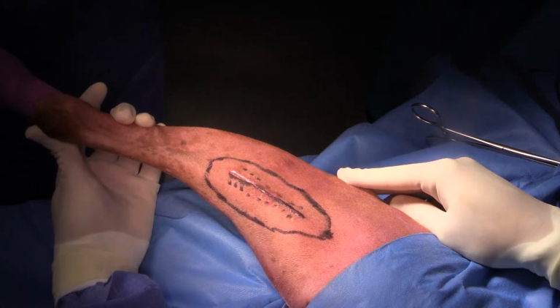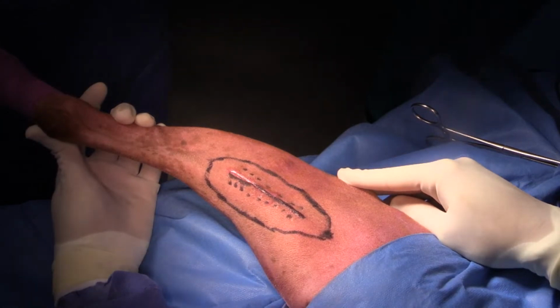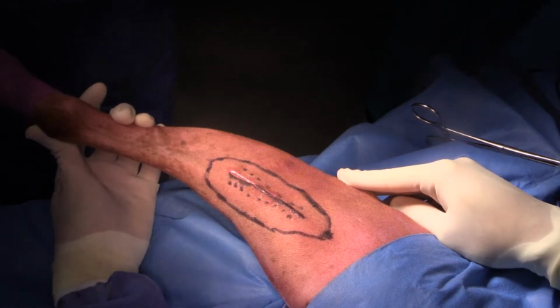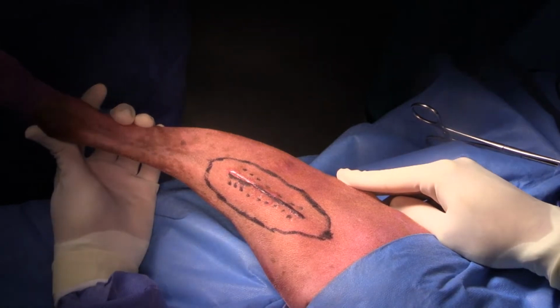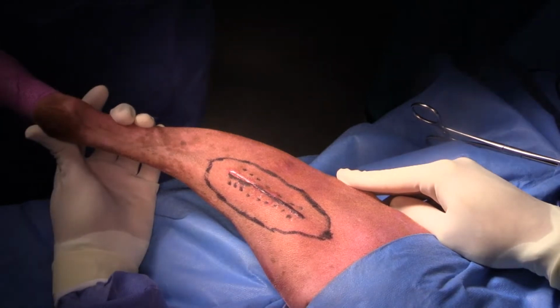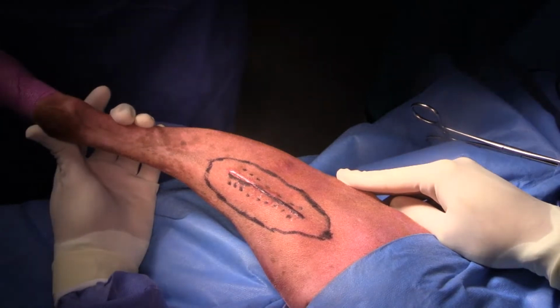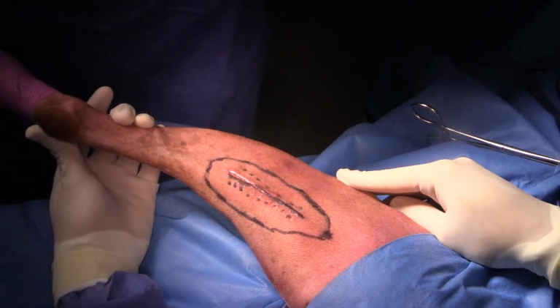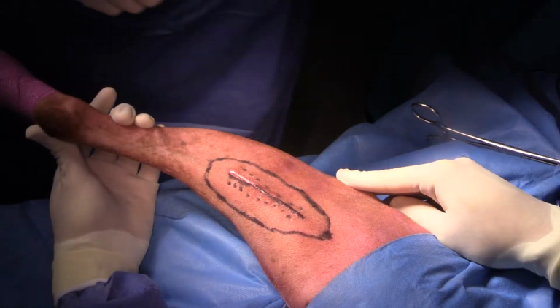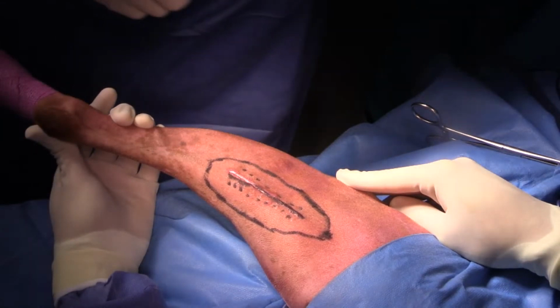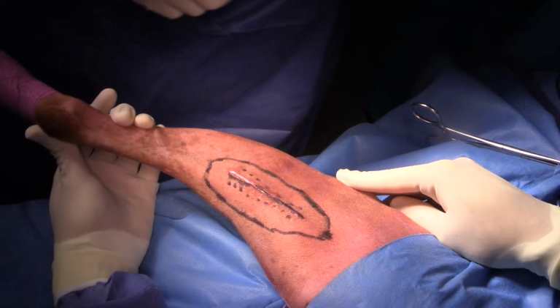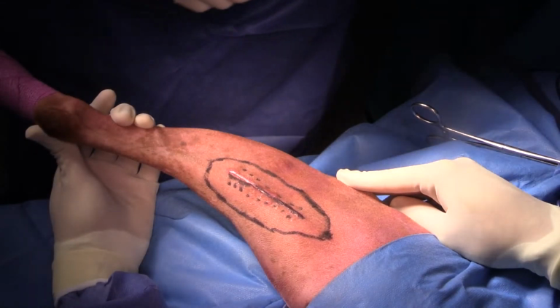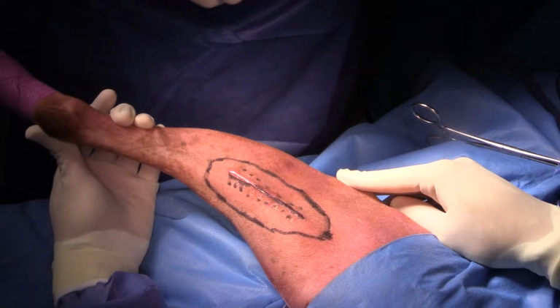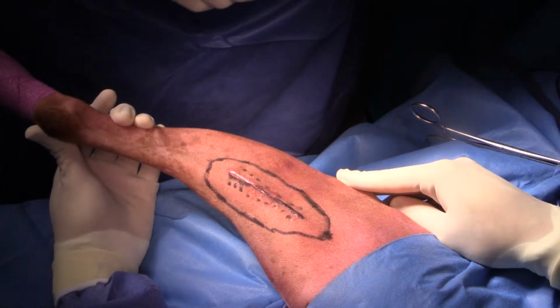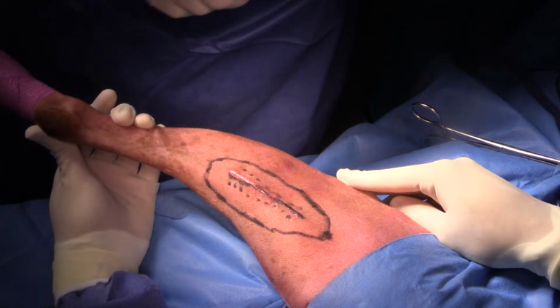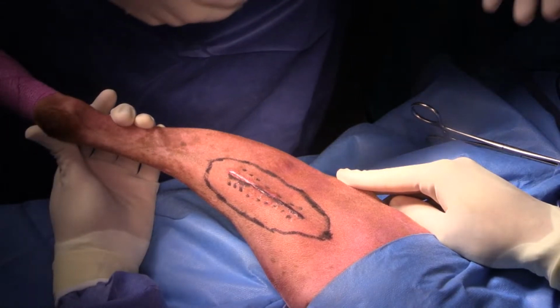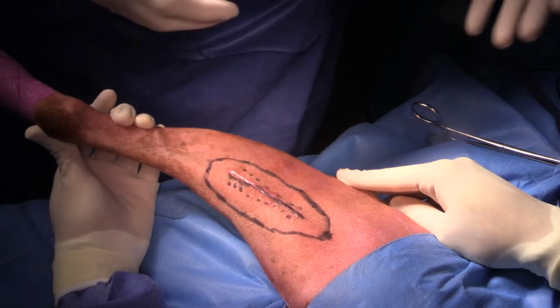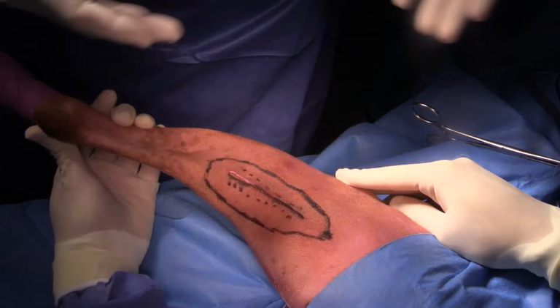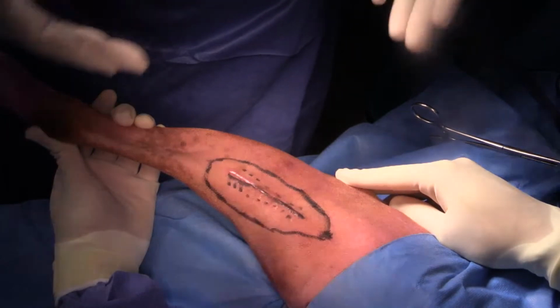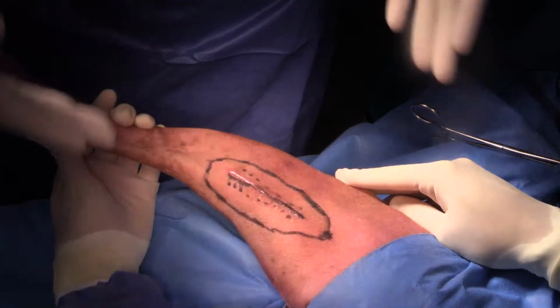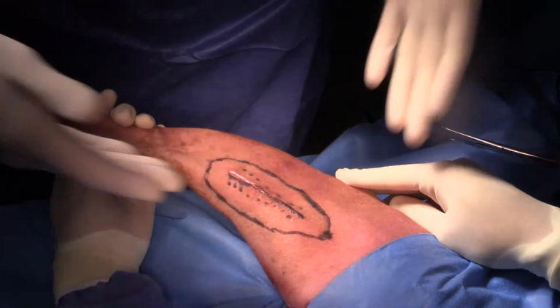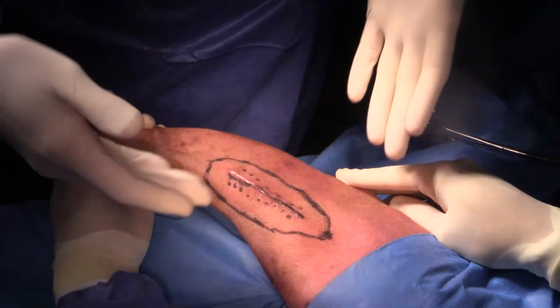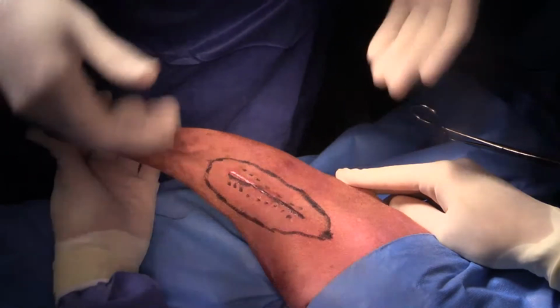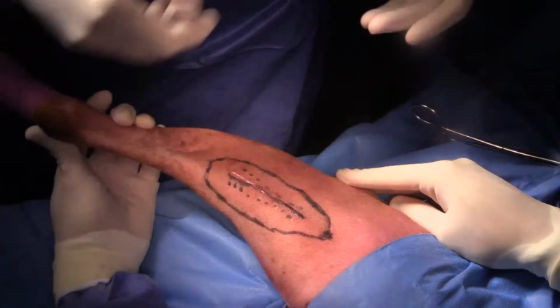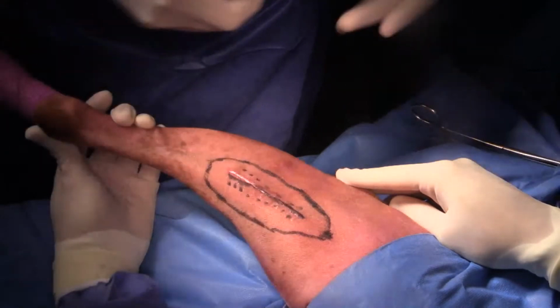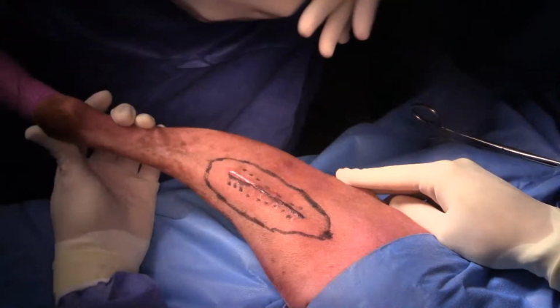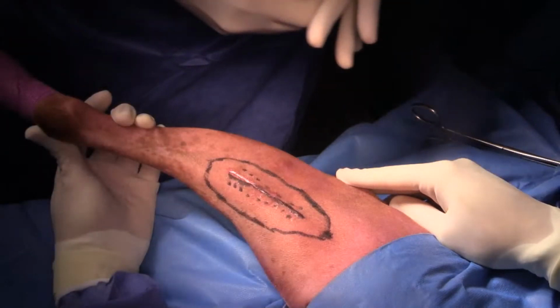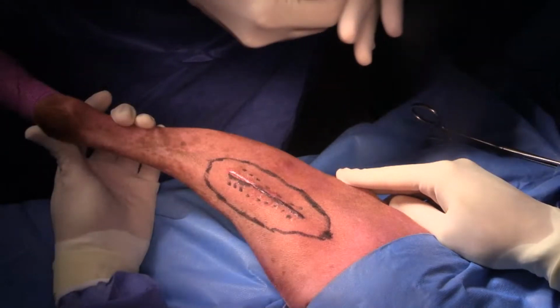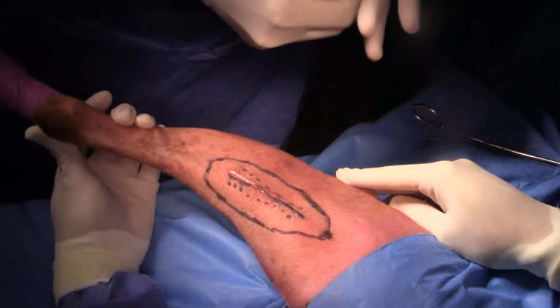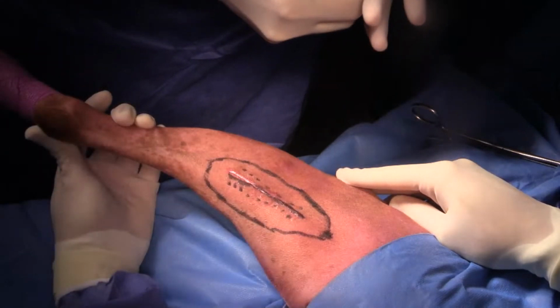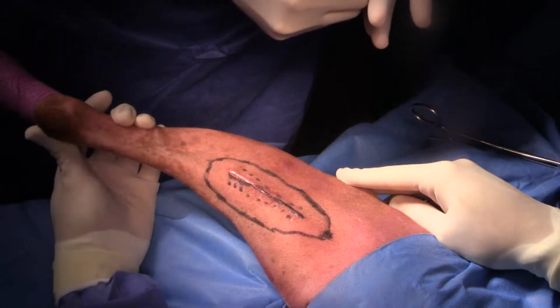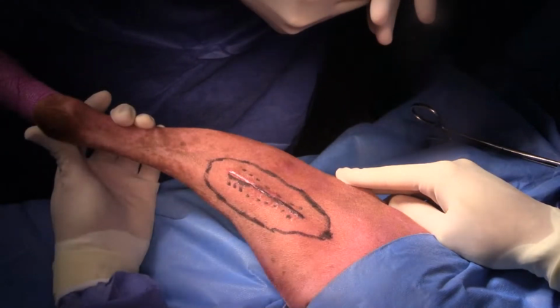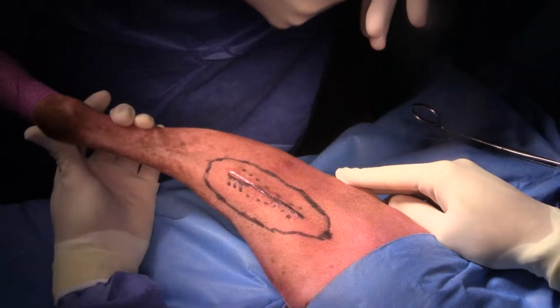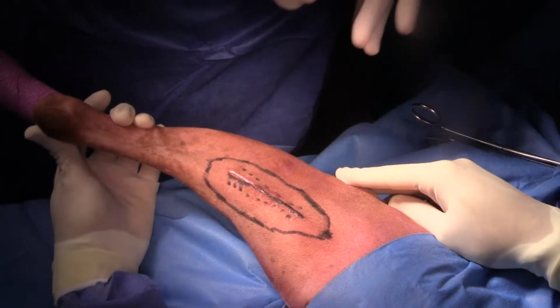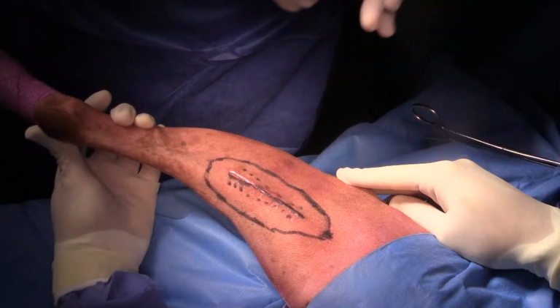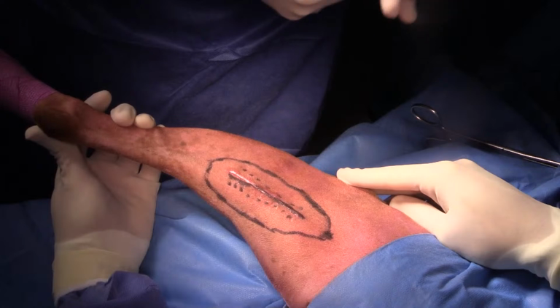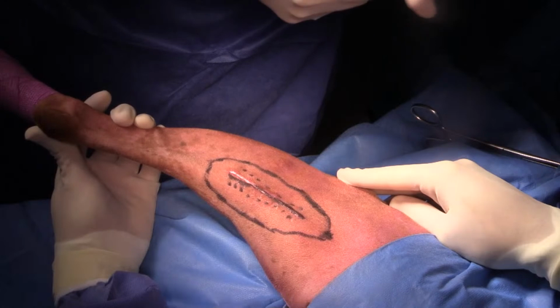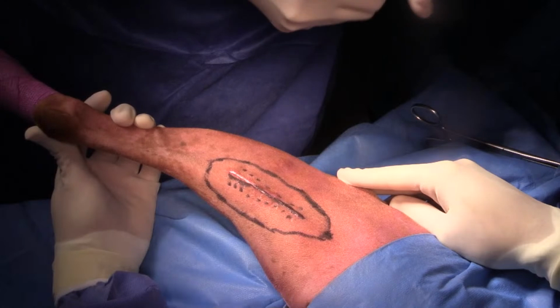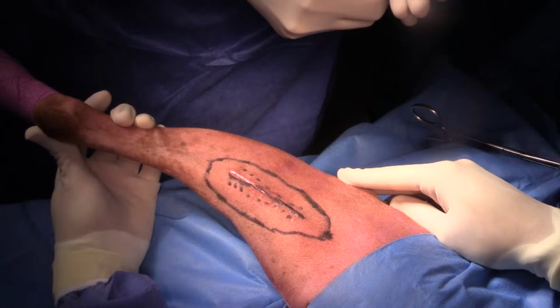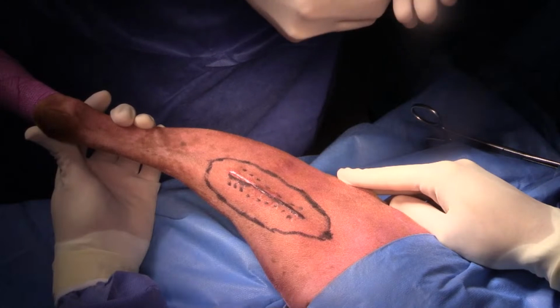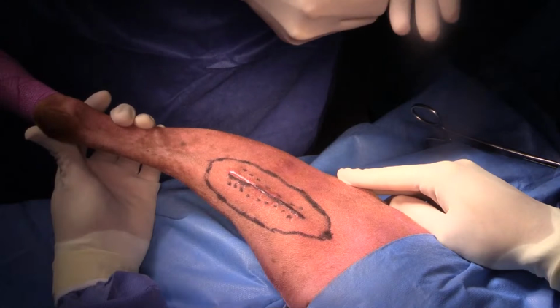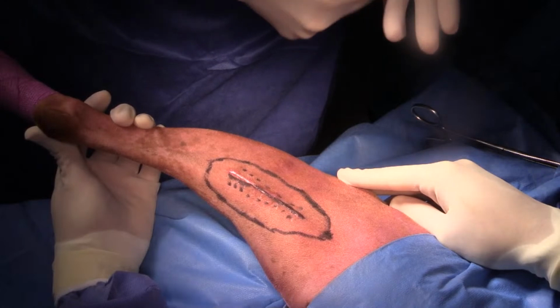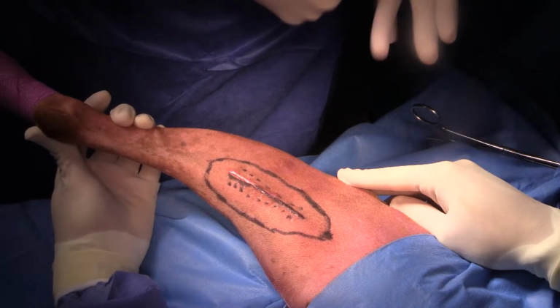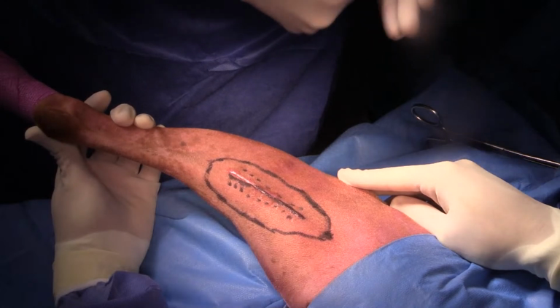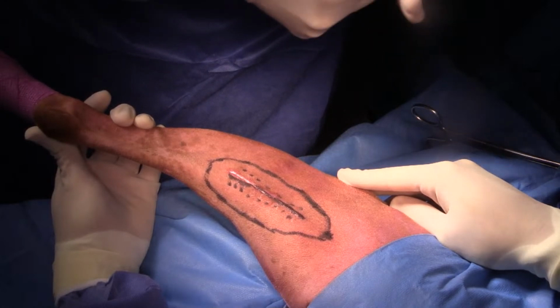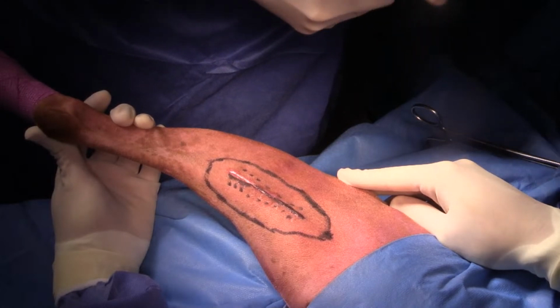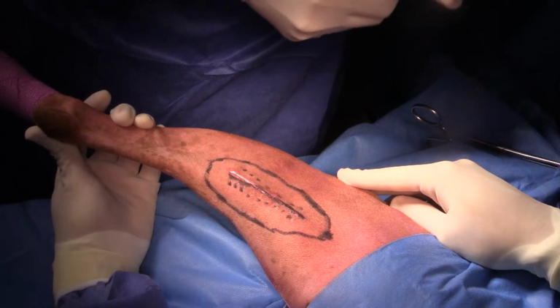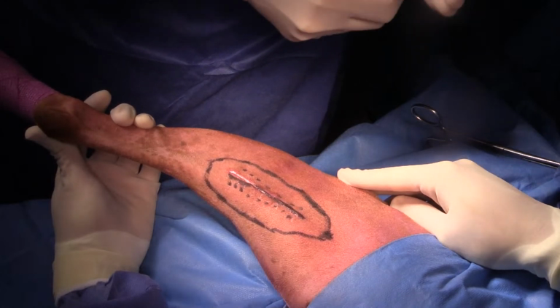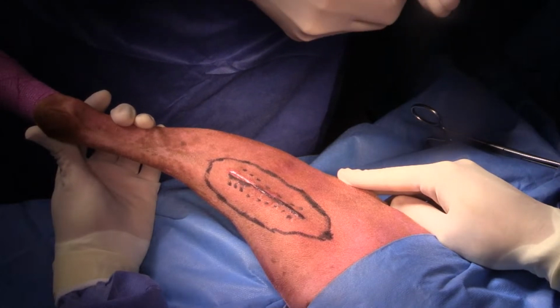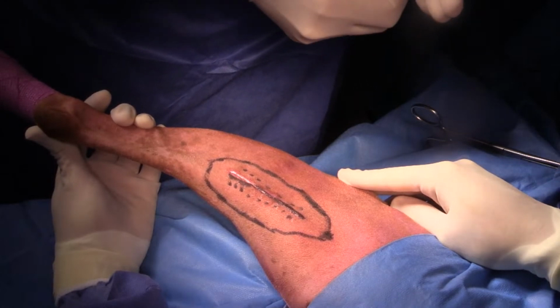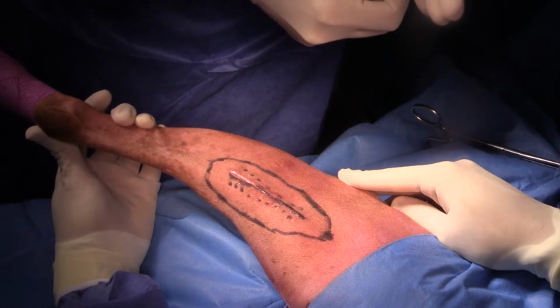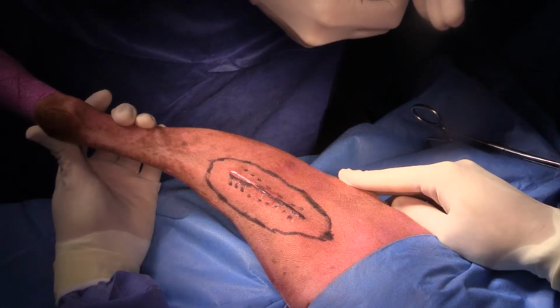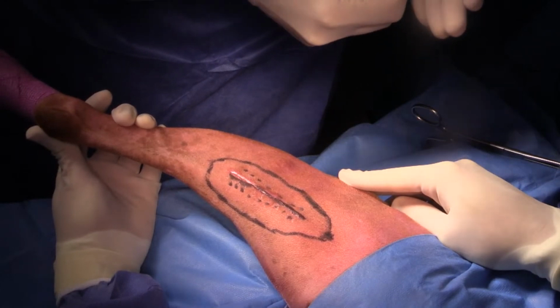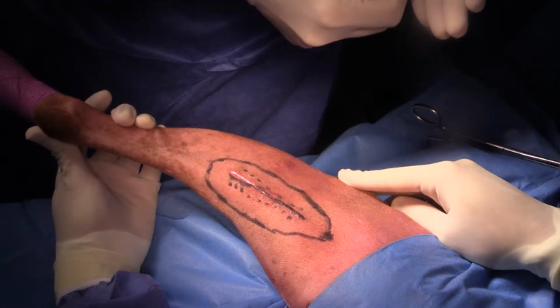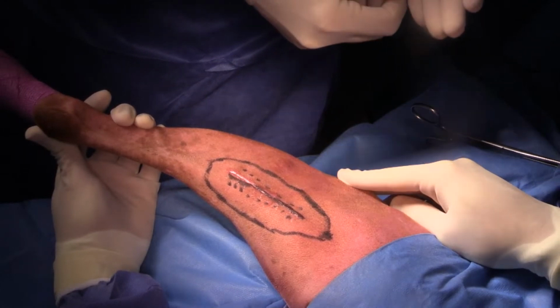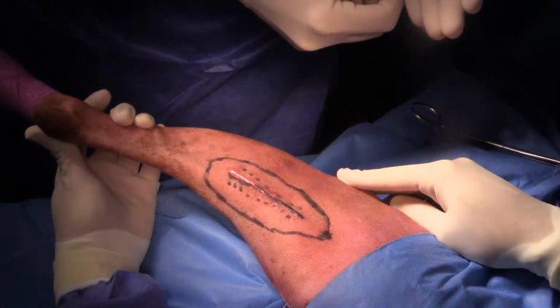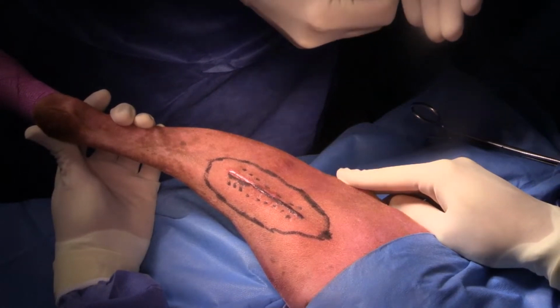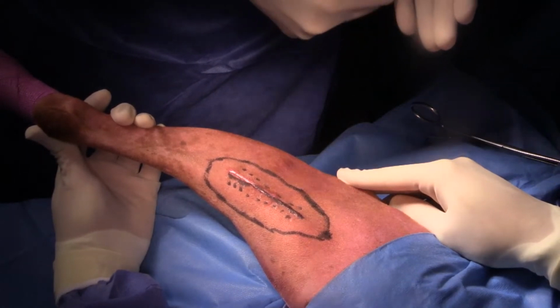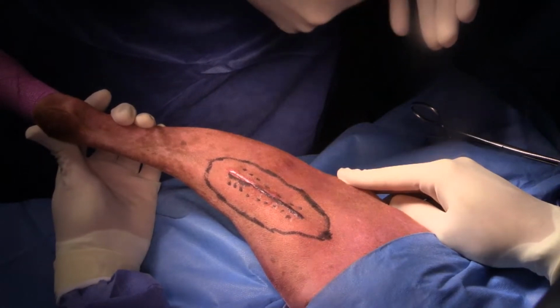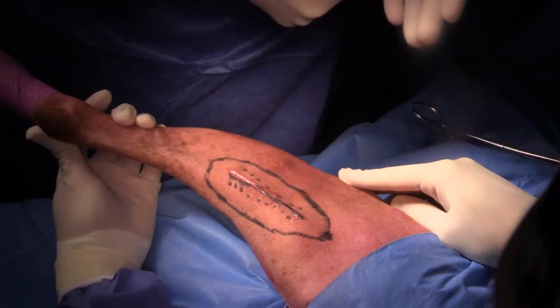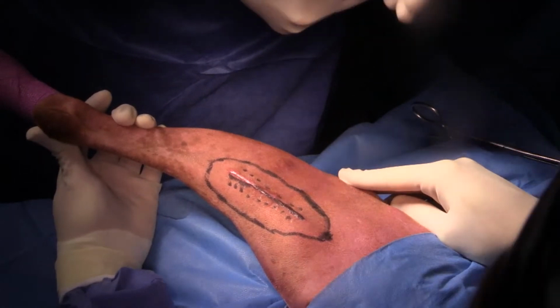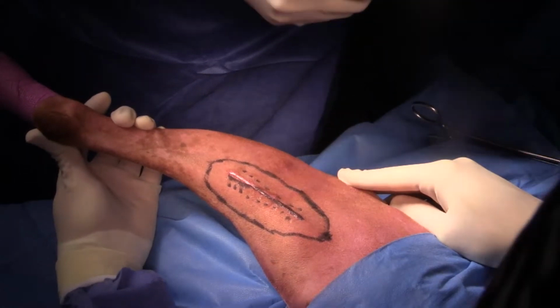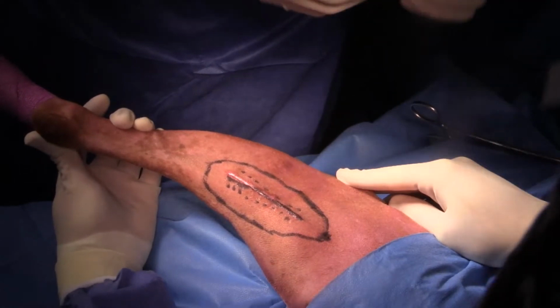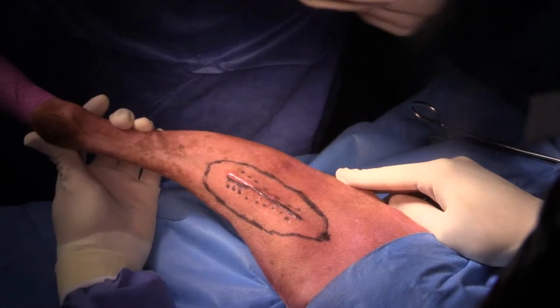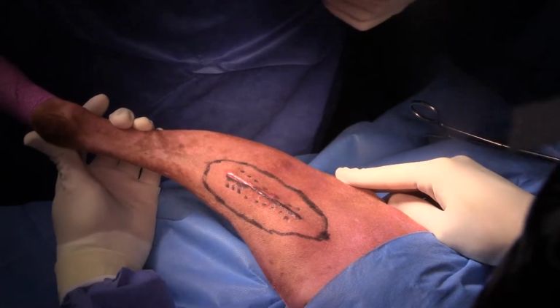We're removing the whole scar as if this was a de novo tumor, and also going in and removing that mass that's between the semimembranosus and the semitendinosus muscles.